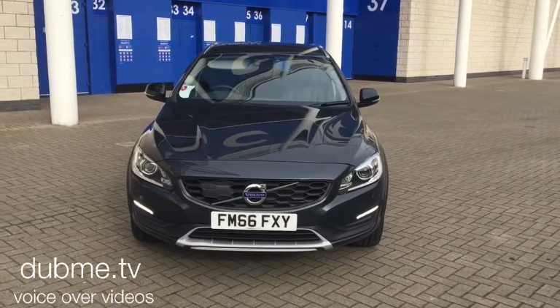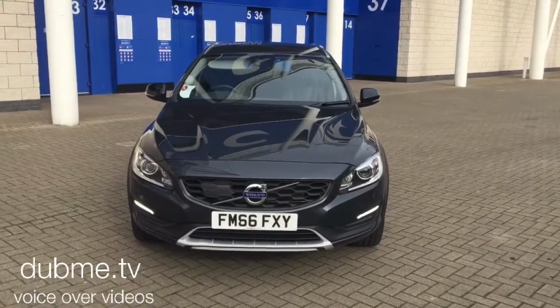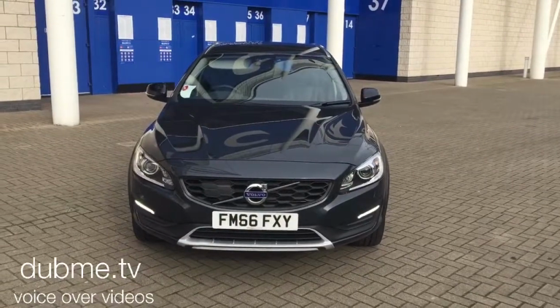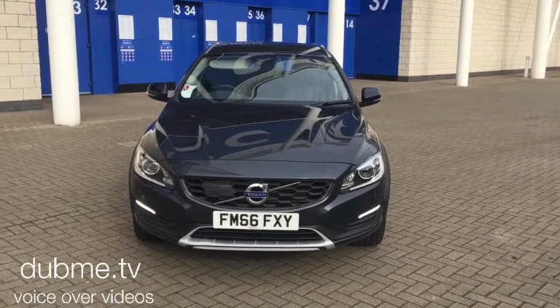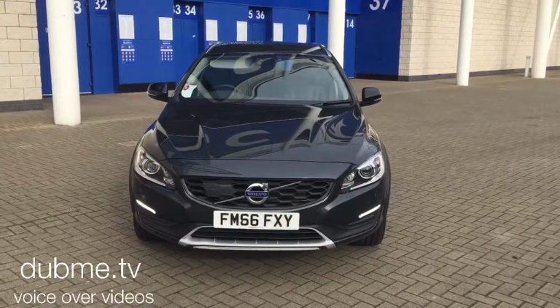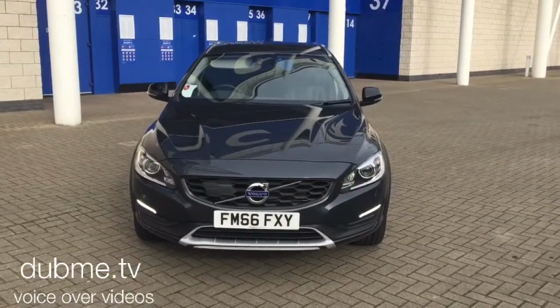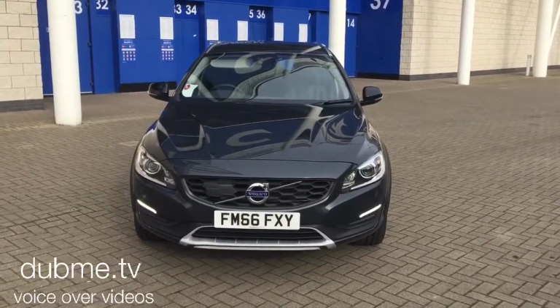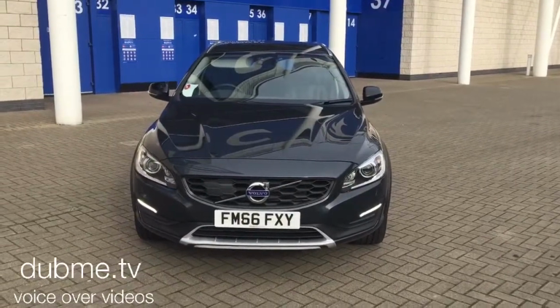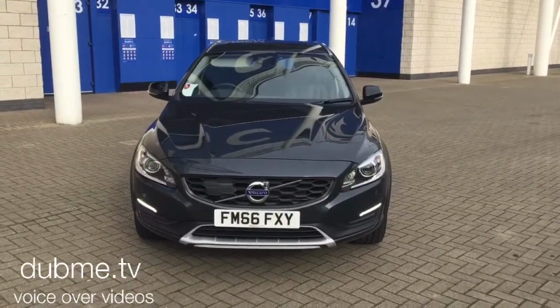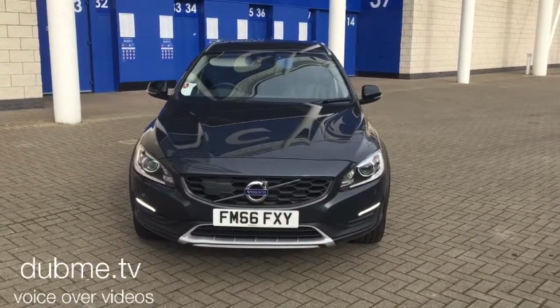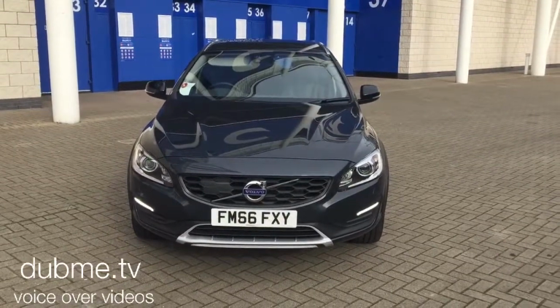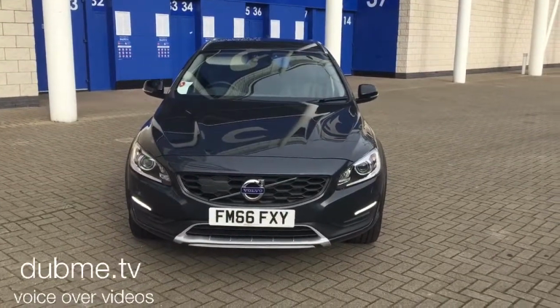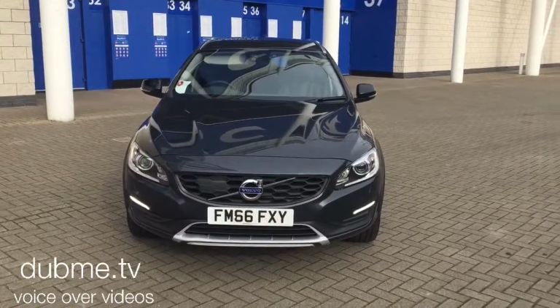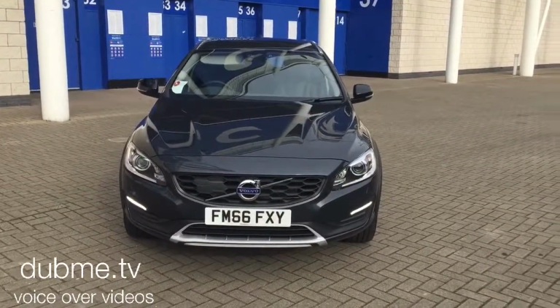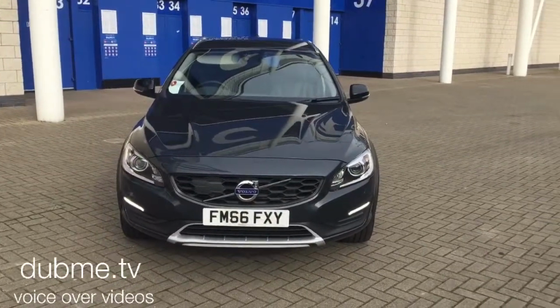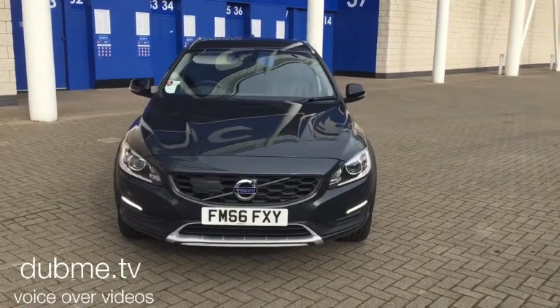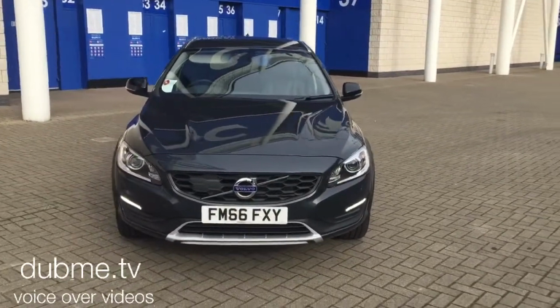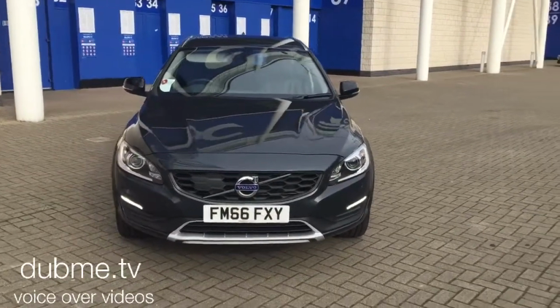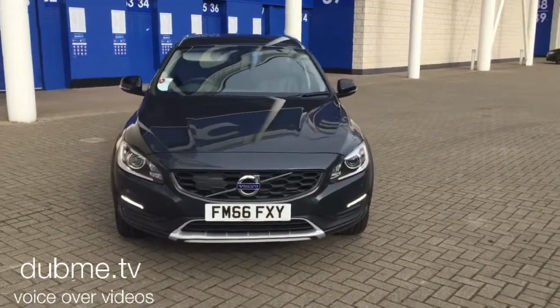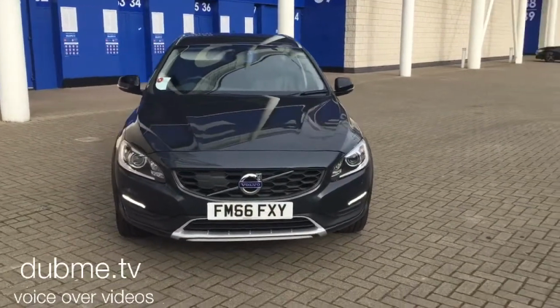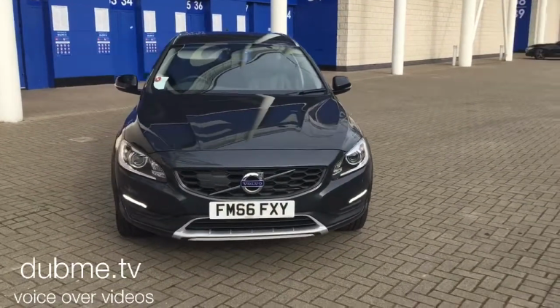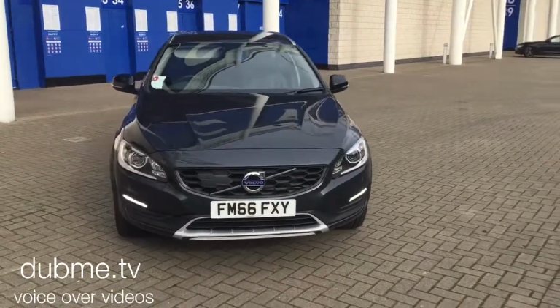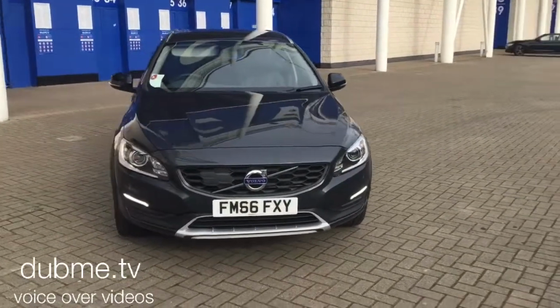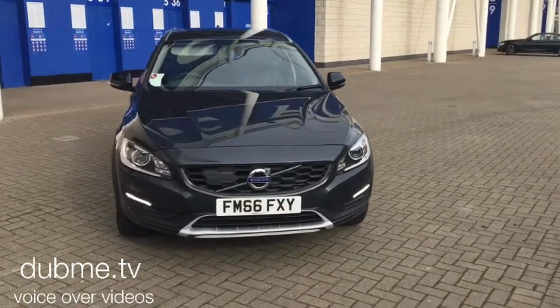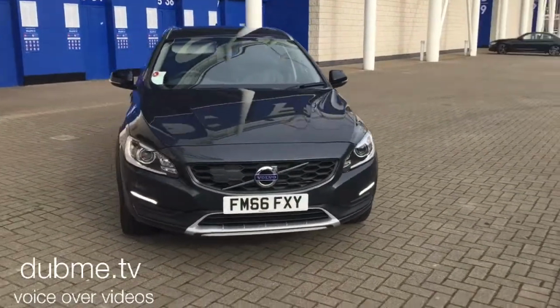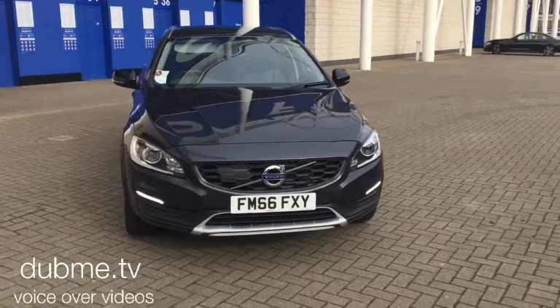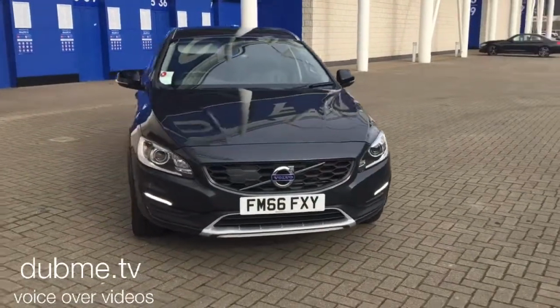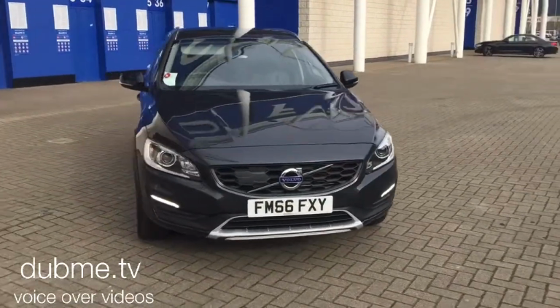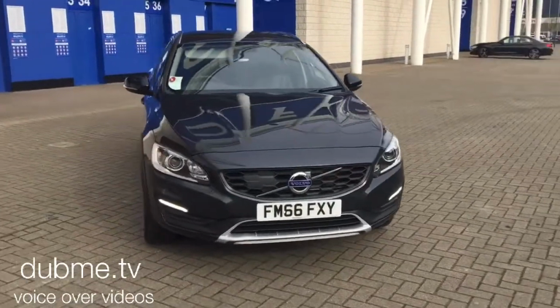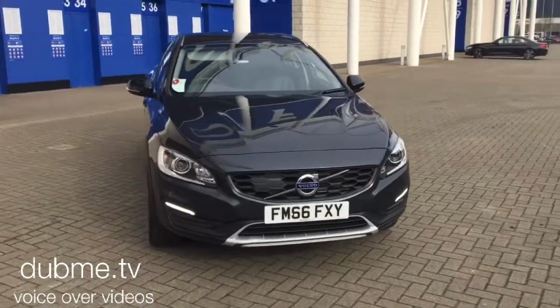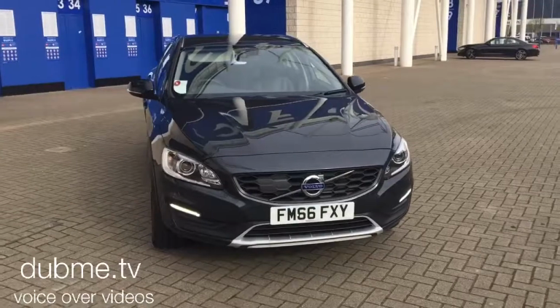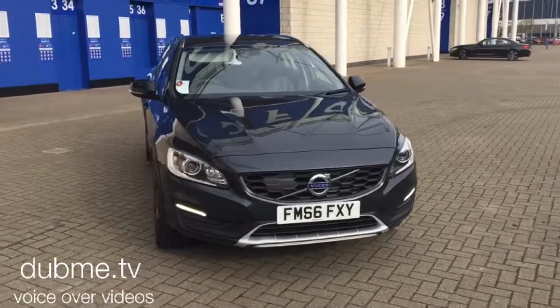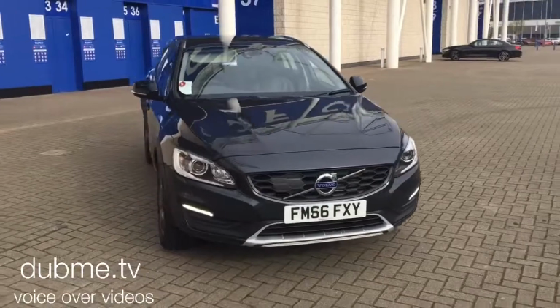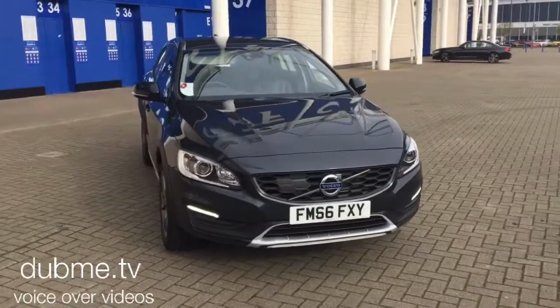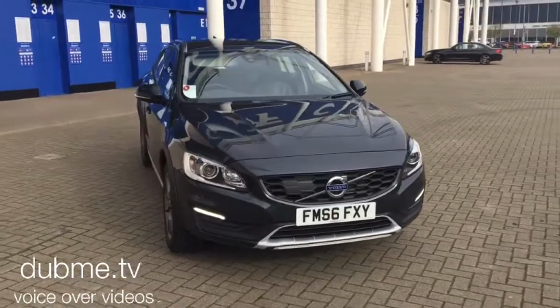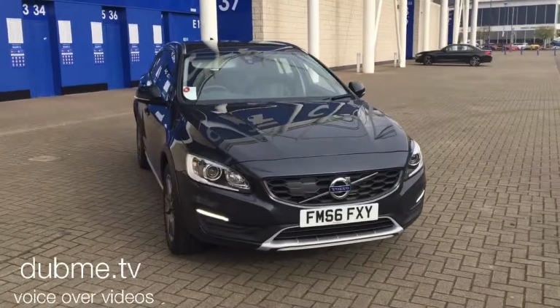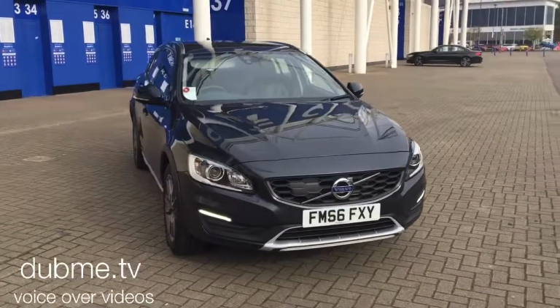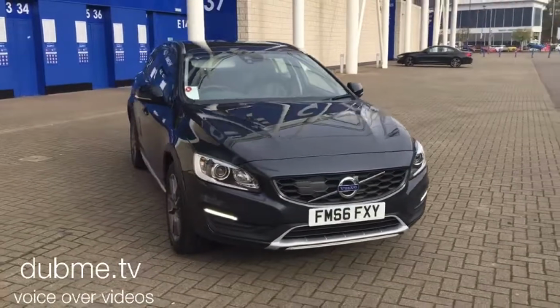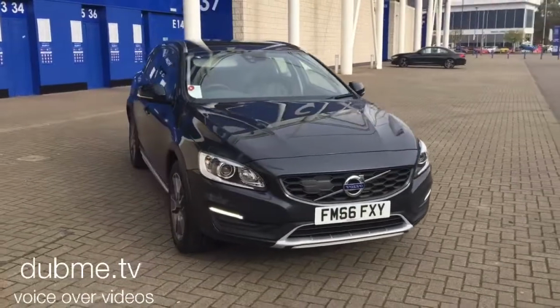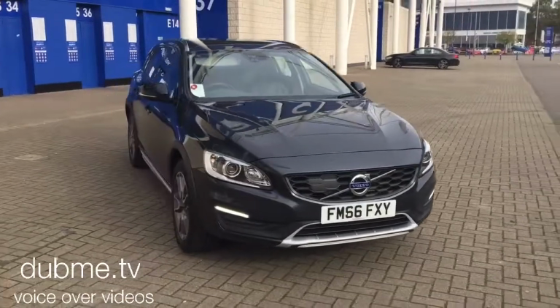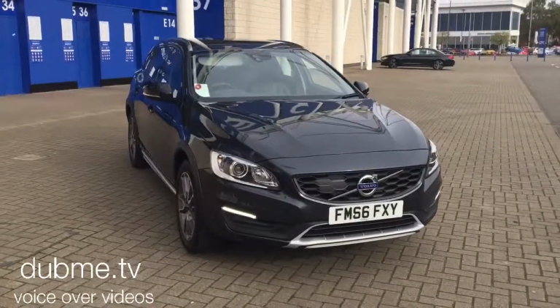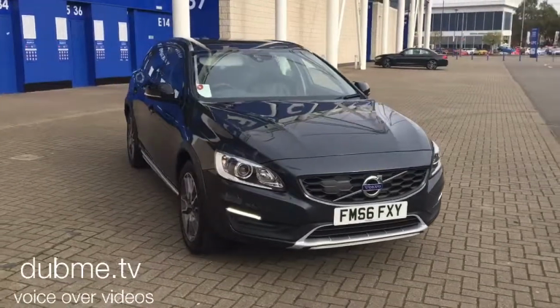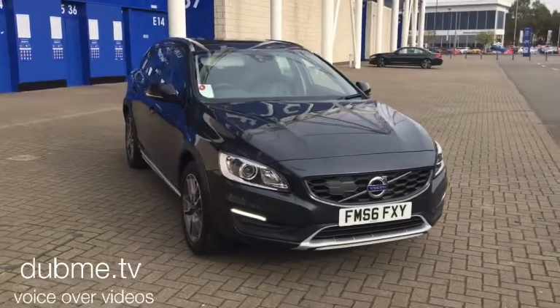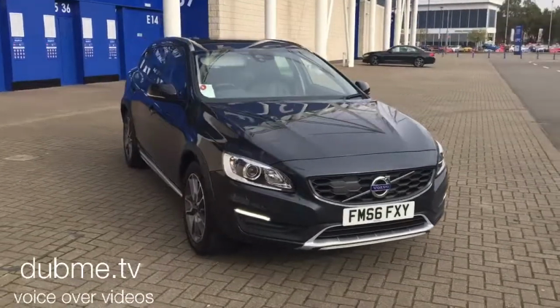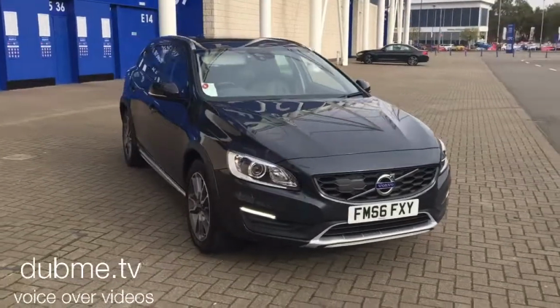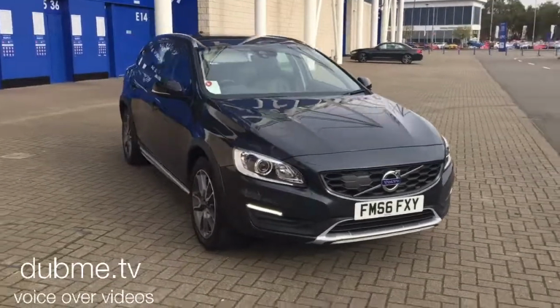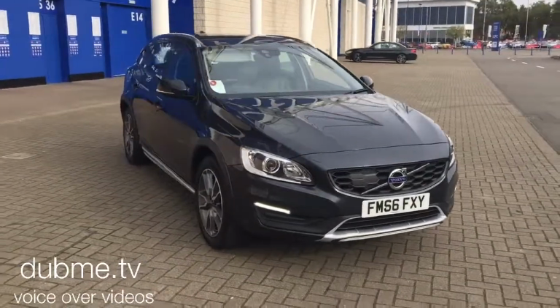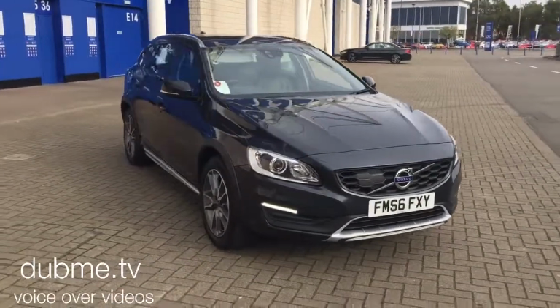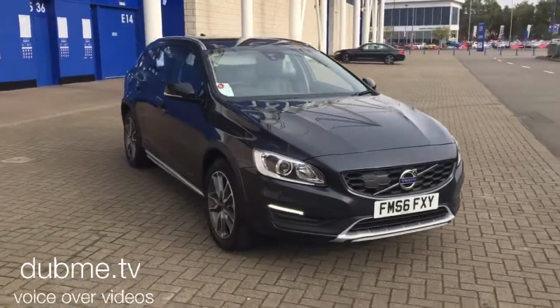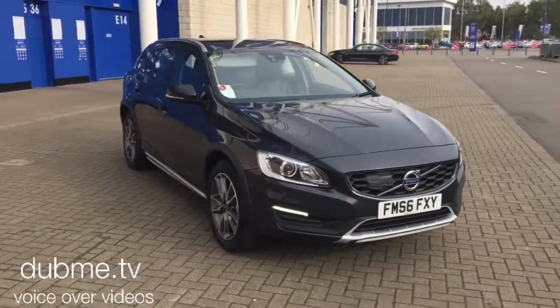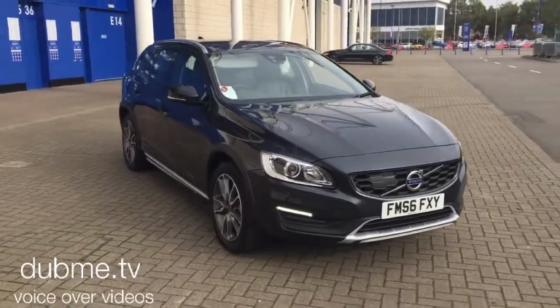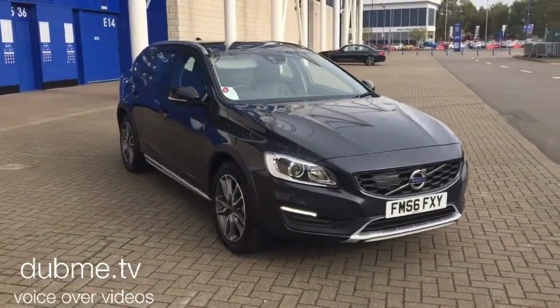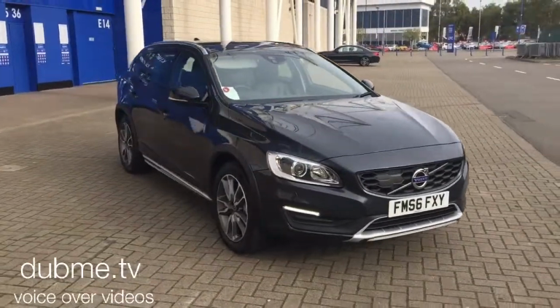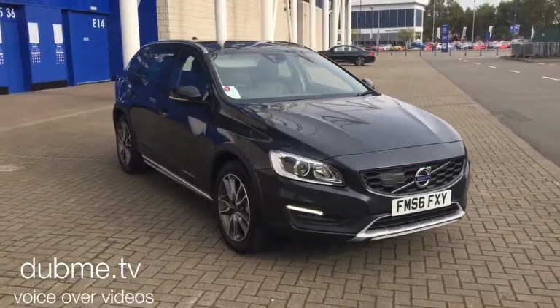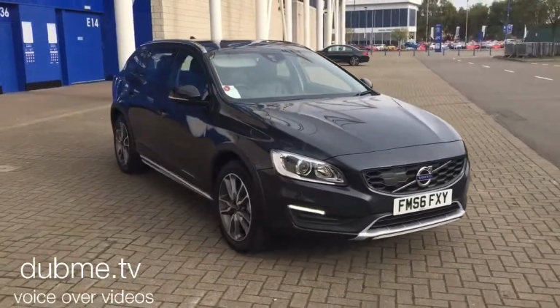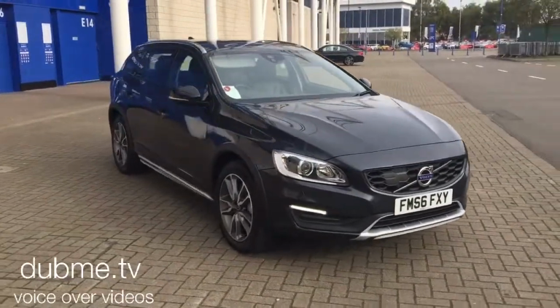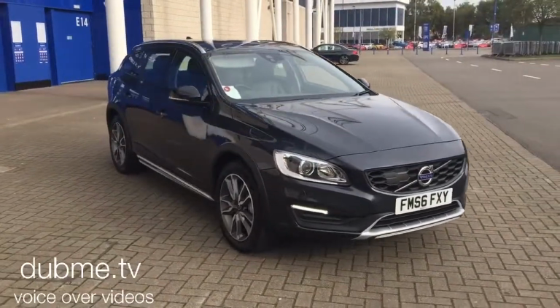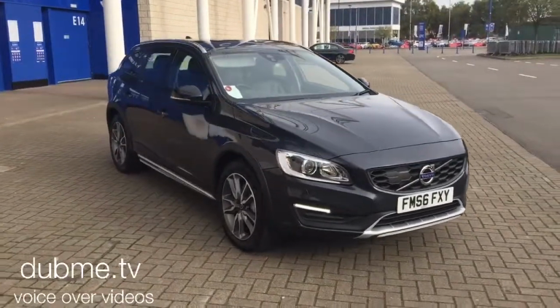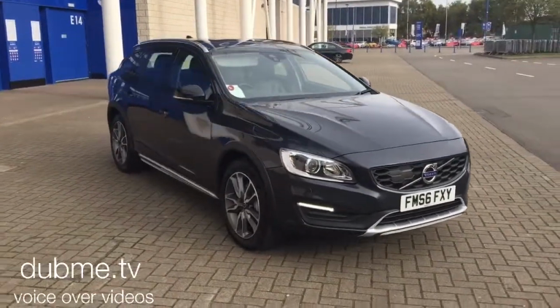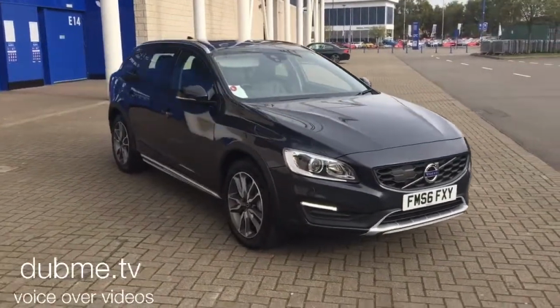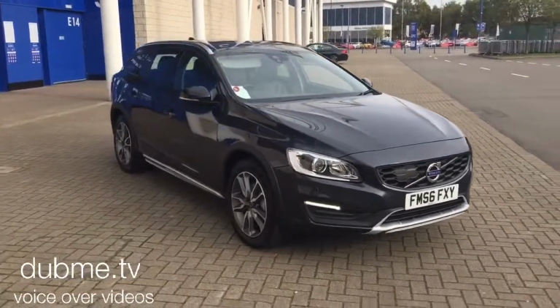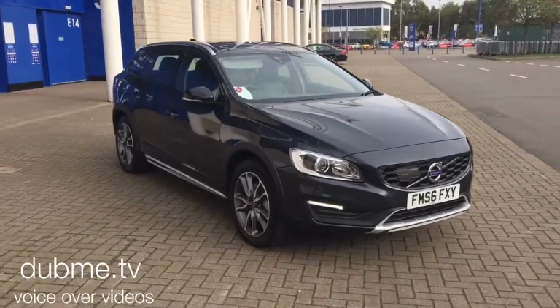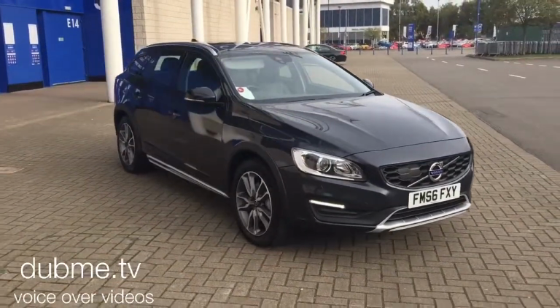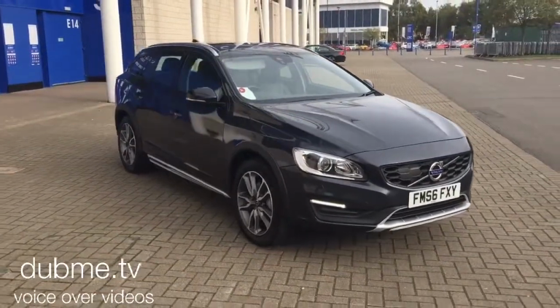You can buy this lovely car online today by clicking the reserve online button below this video.